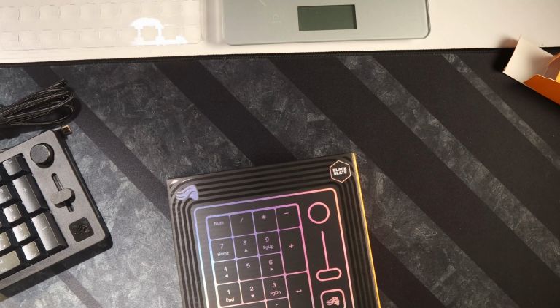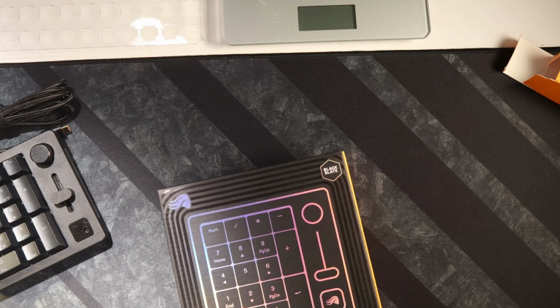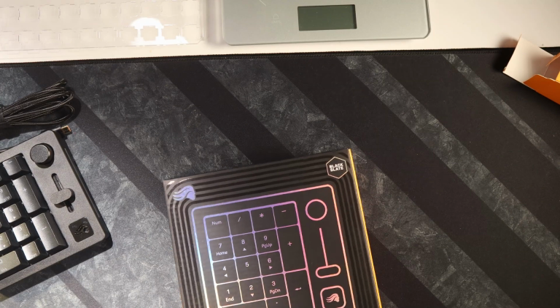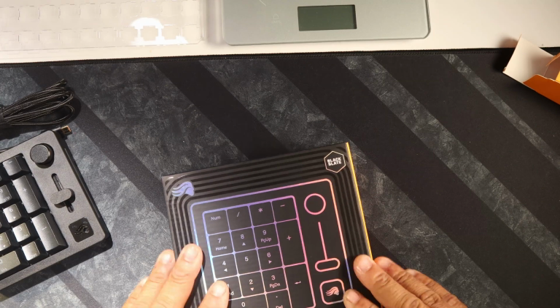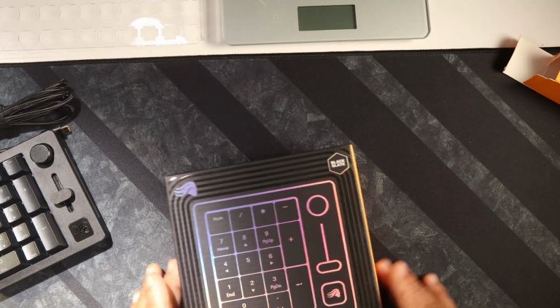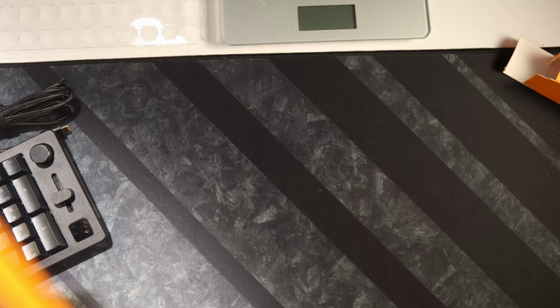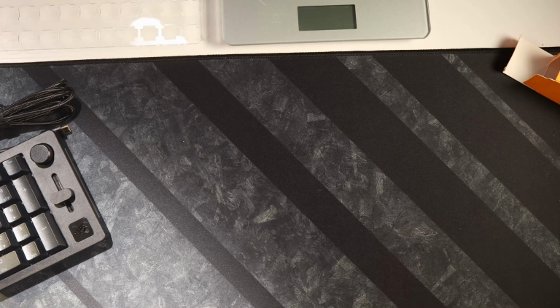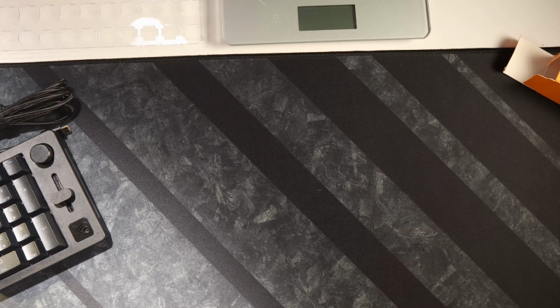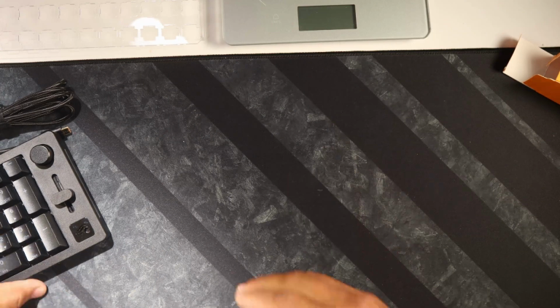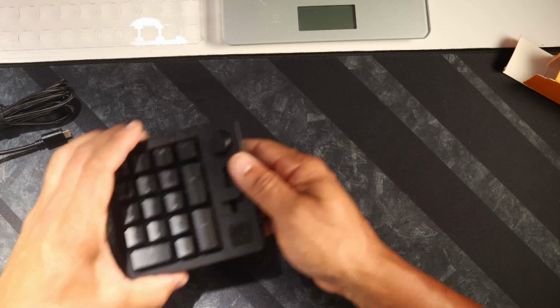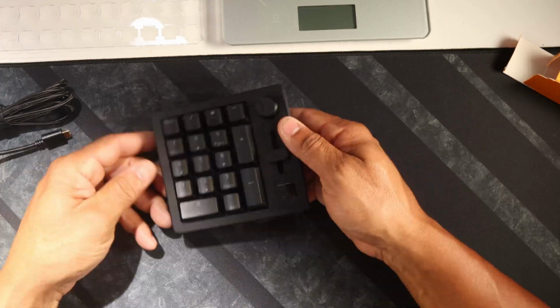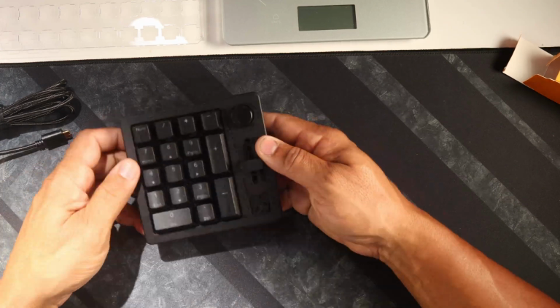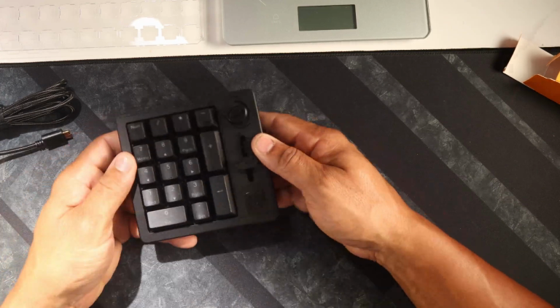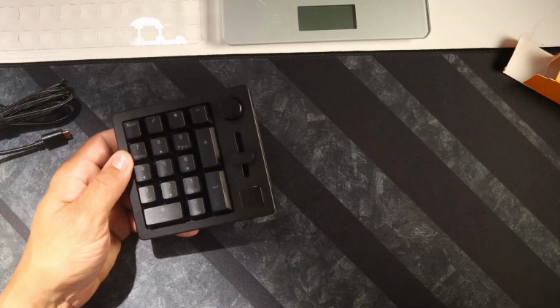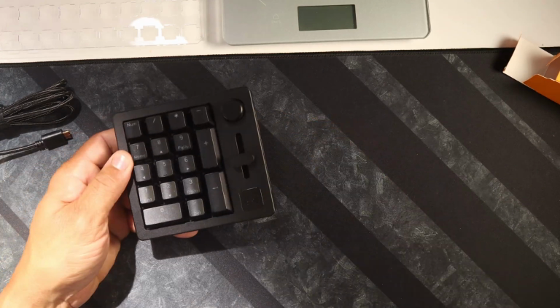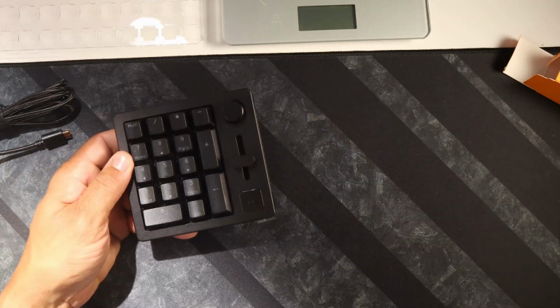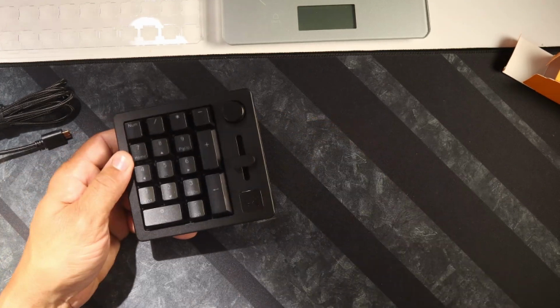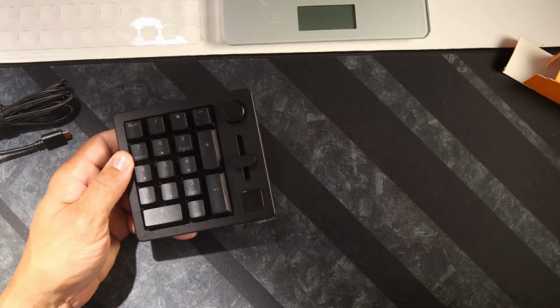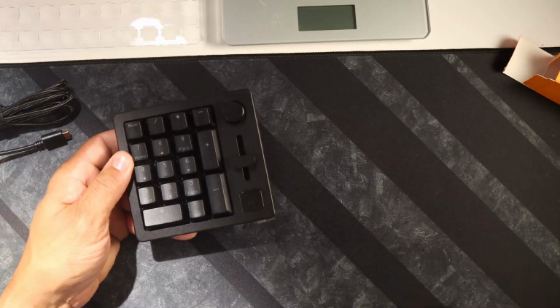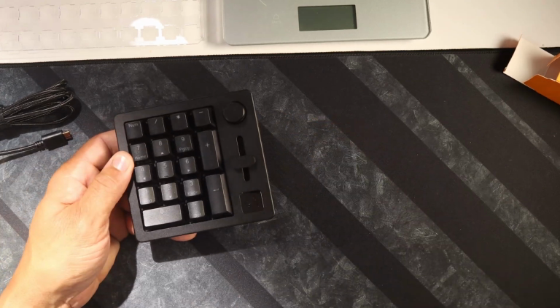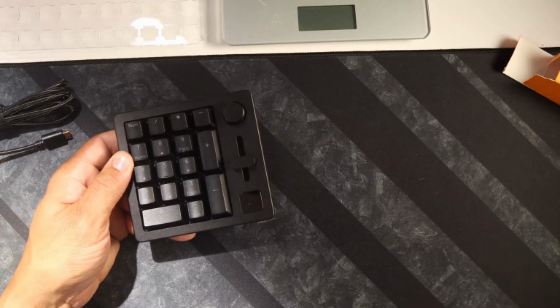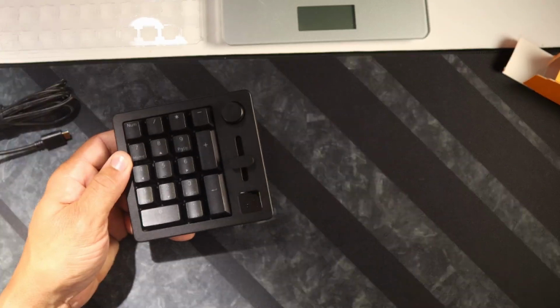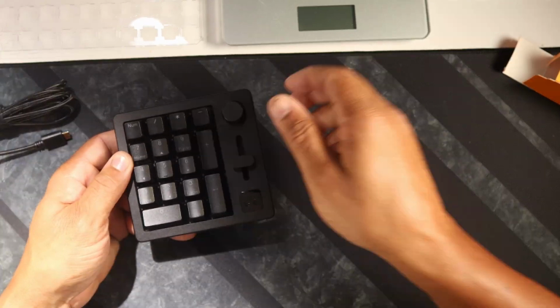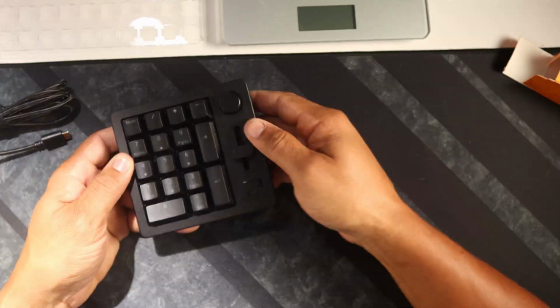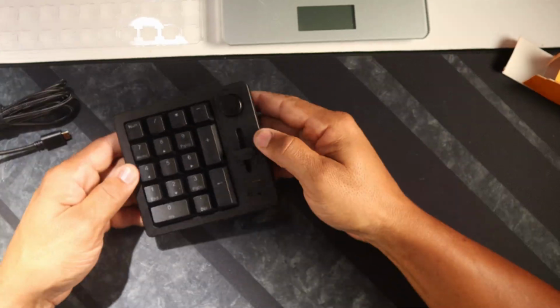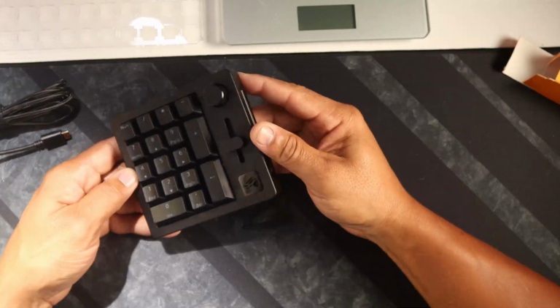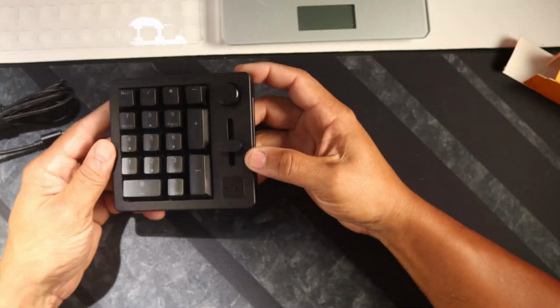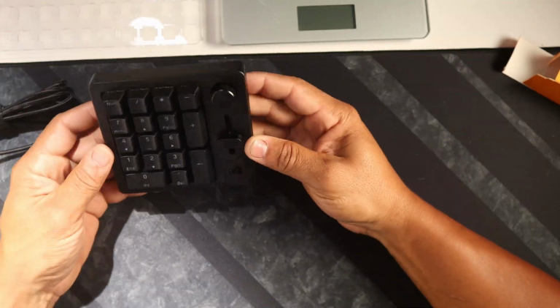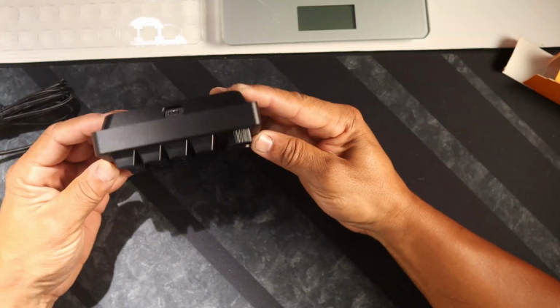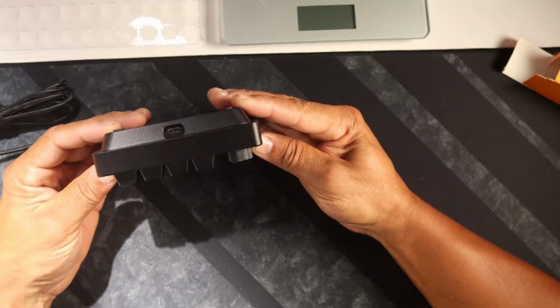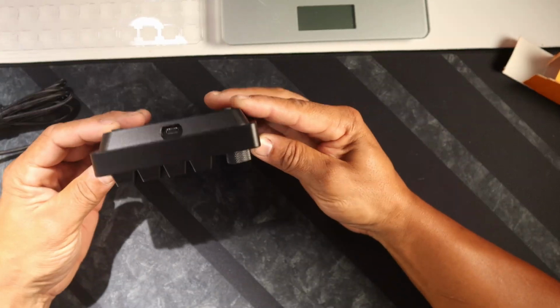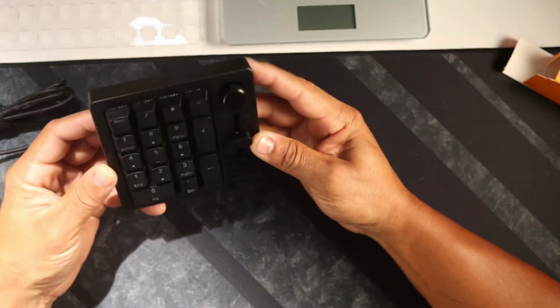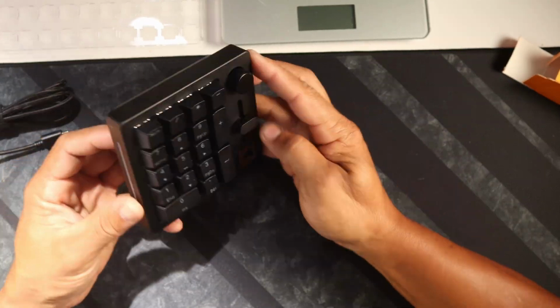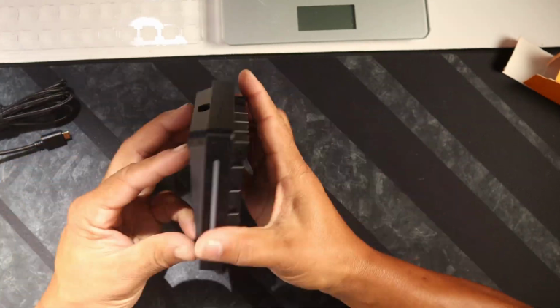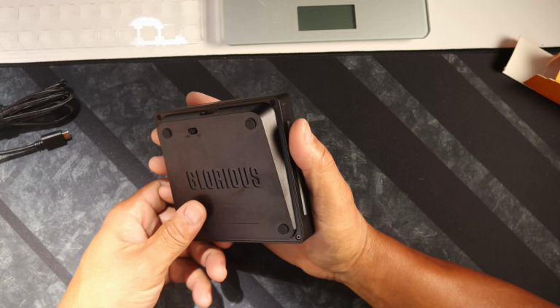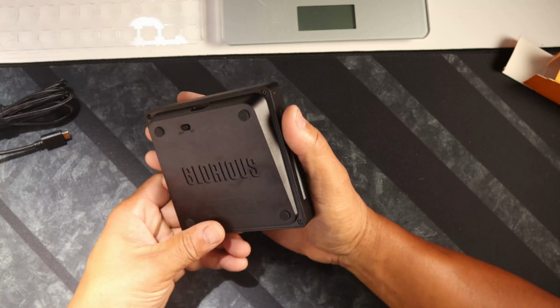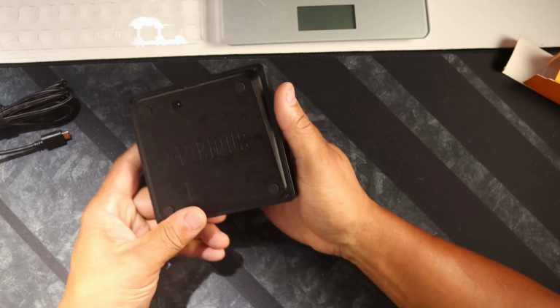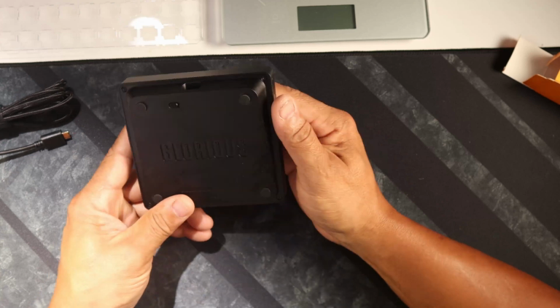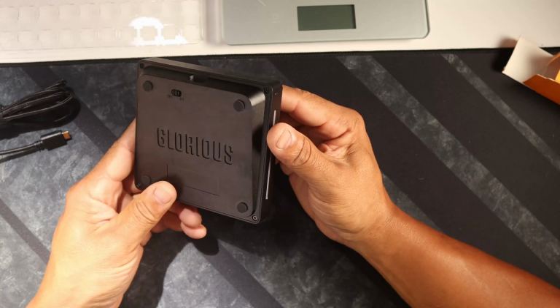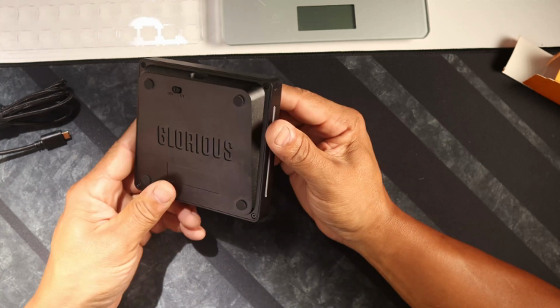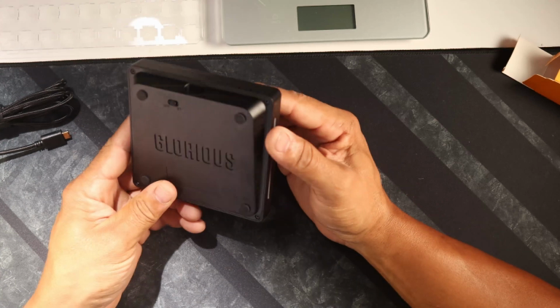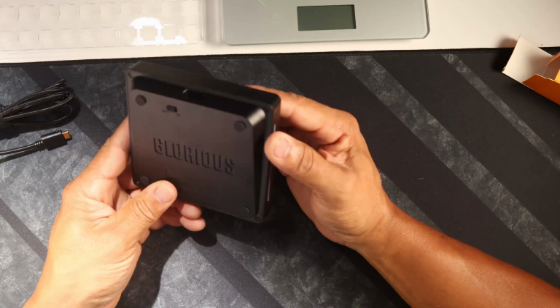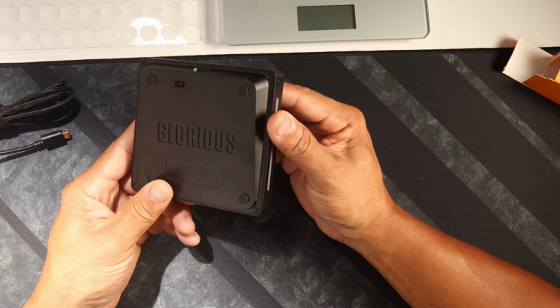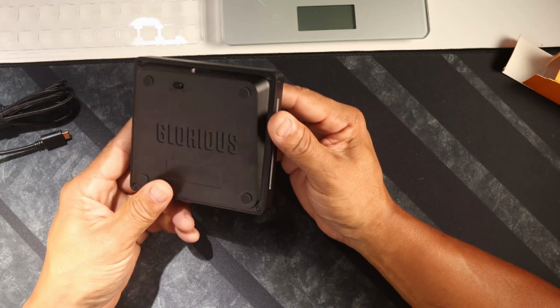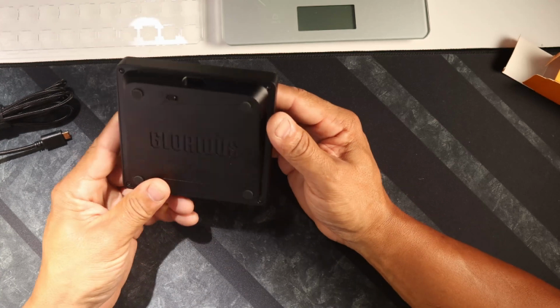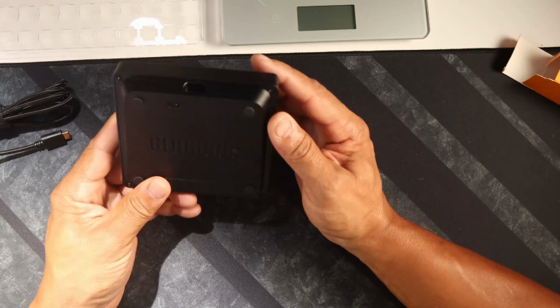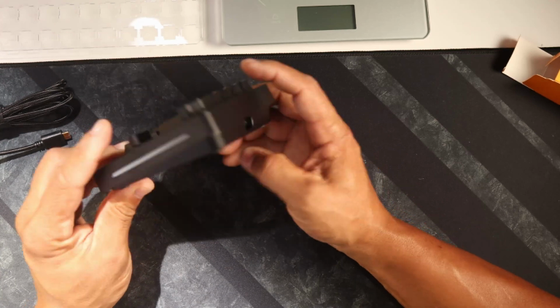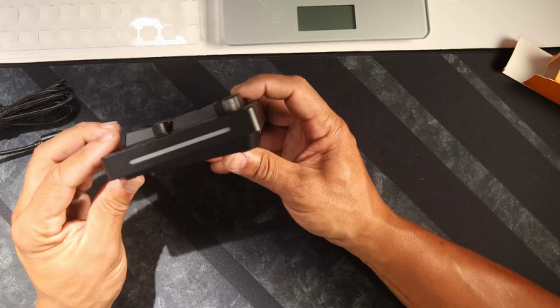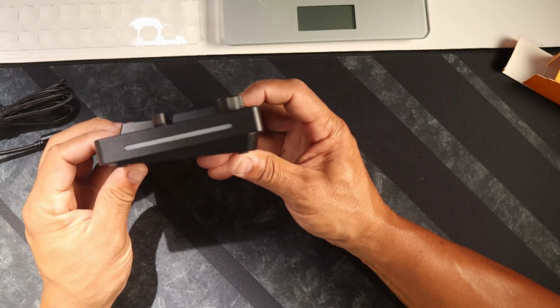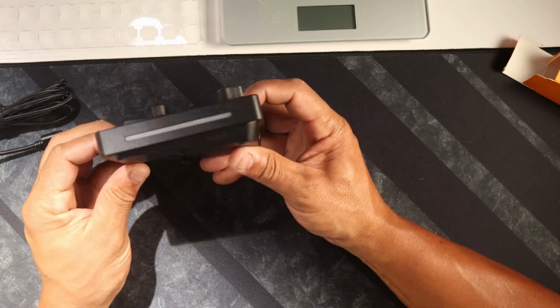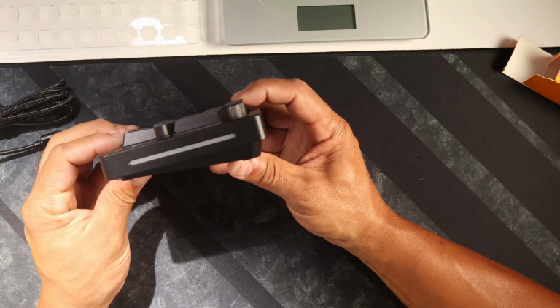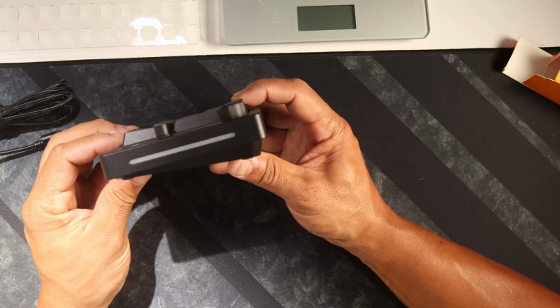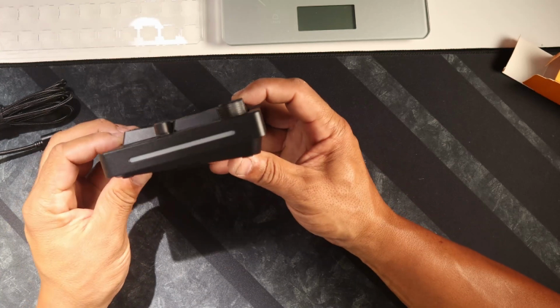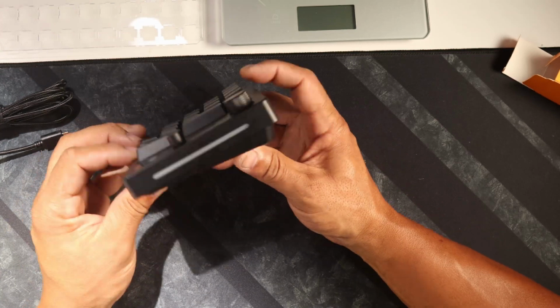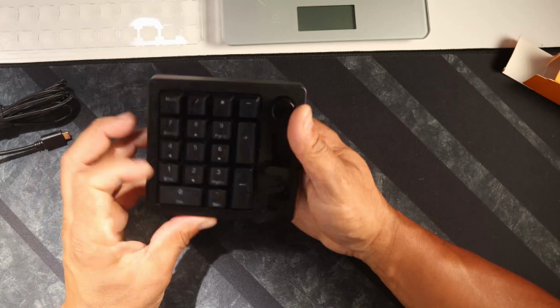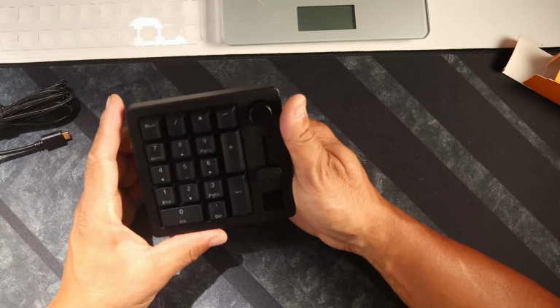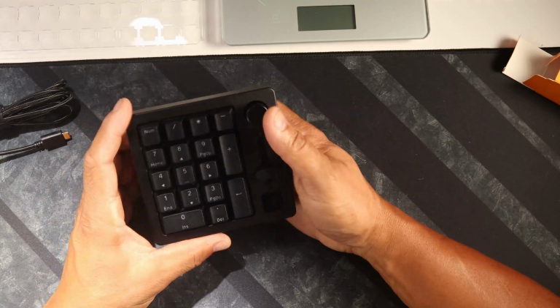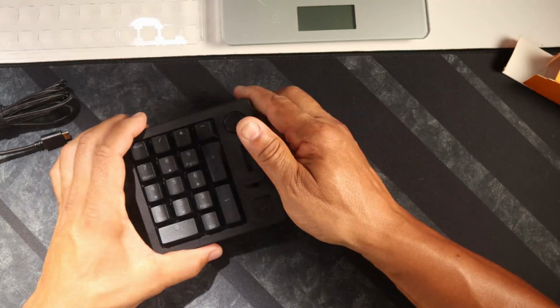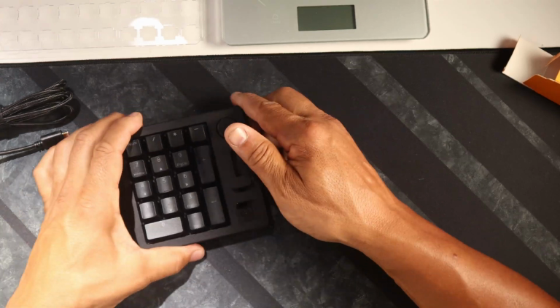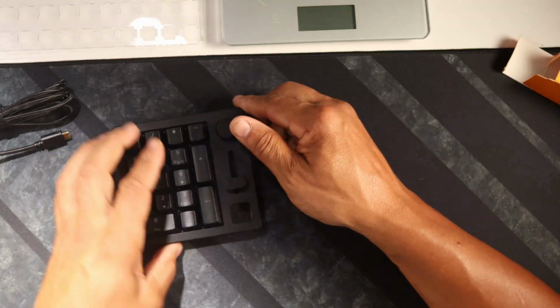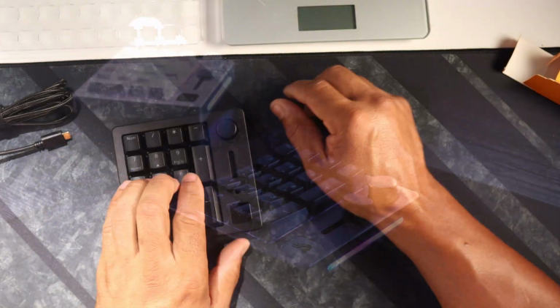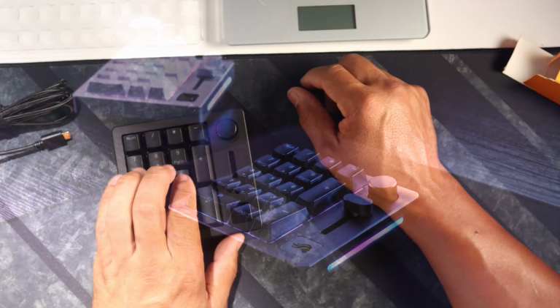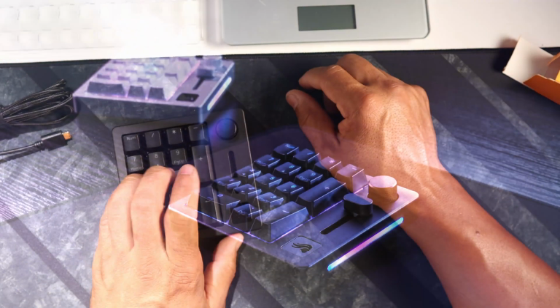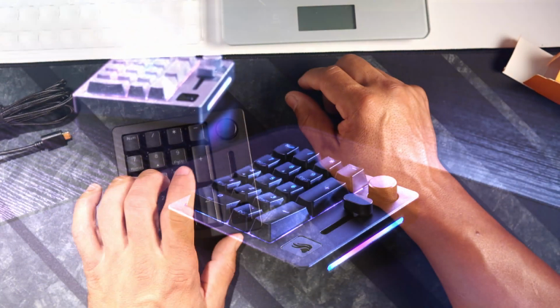Not listed but included: extra gaskets — as in the gasket mount pad, similar to the Pro — extra screws, a Glorious sticker, and a quick start guide. There's also a sticker with shortcuts you can put on the bottom if you choose. As with all Glorious products, it's adequately packaged and protected.